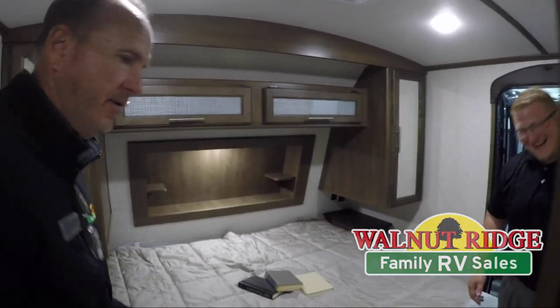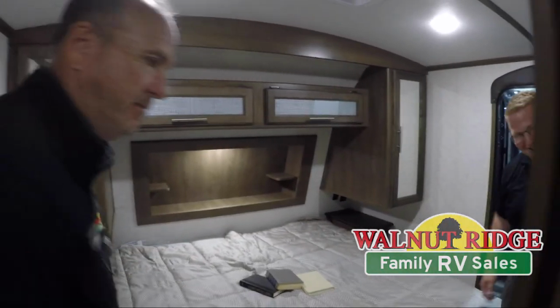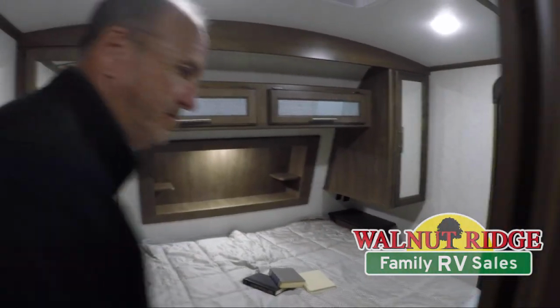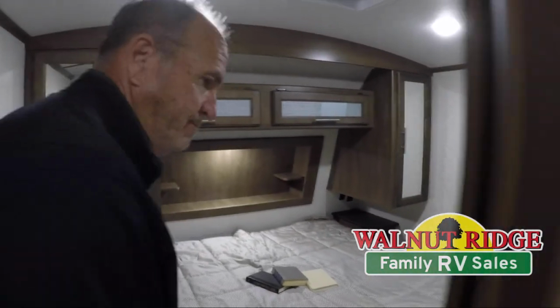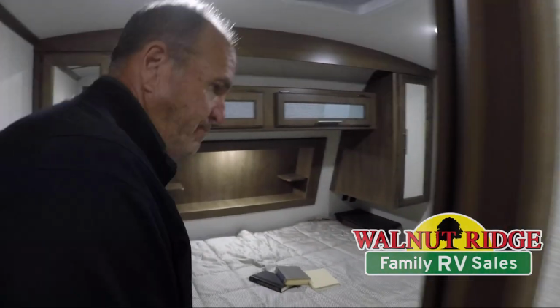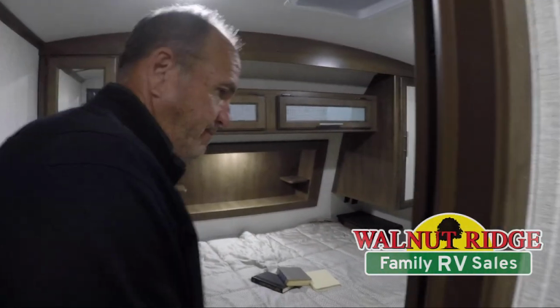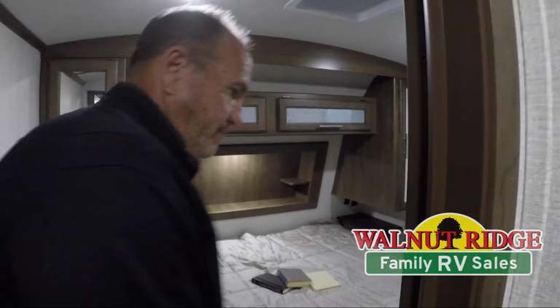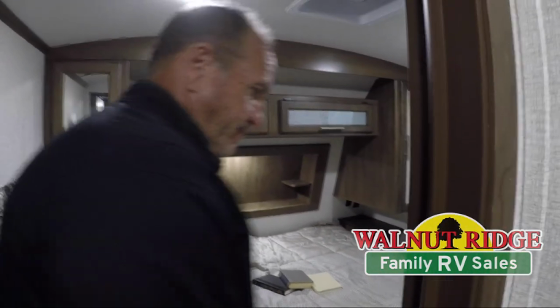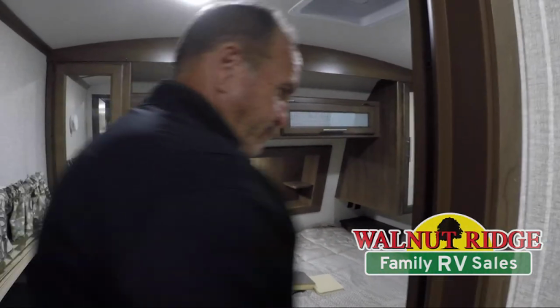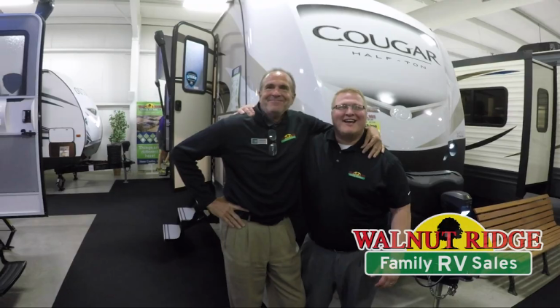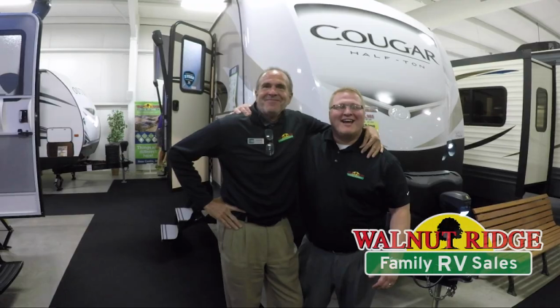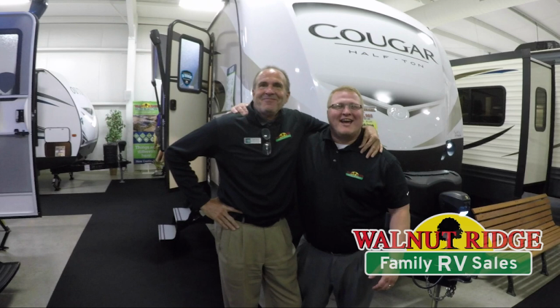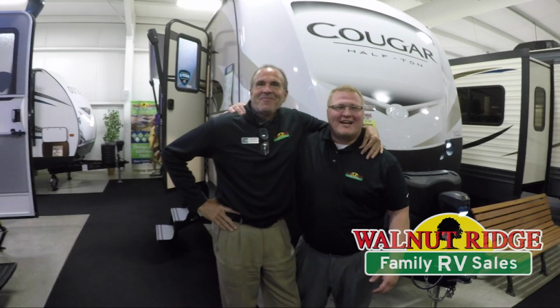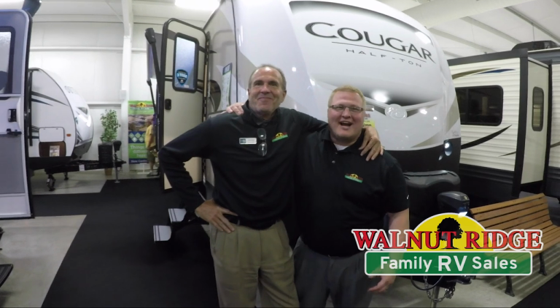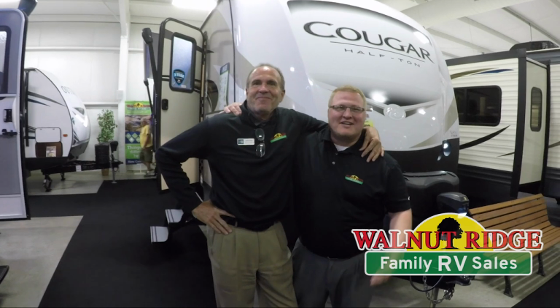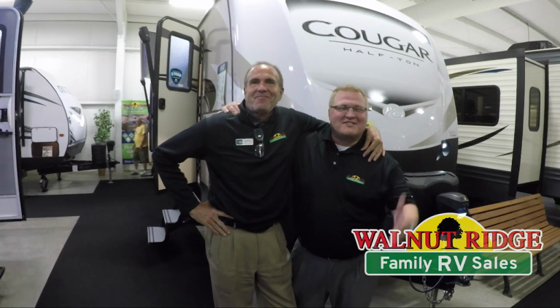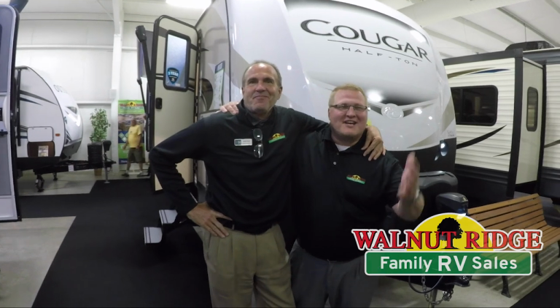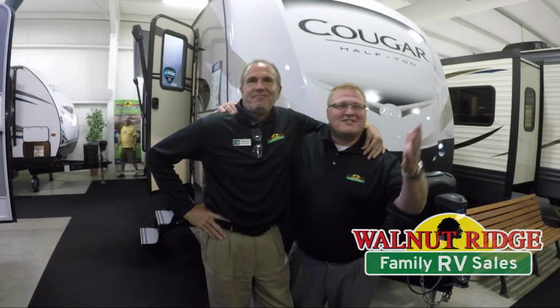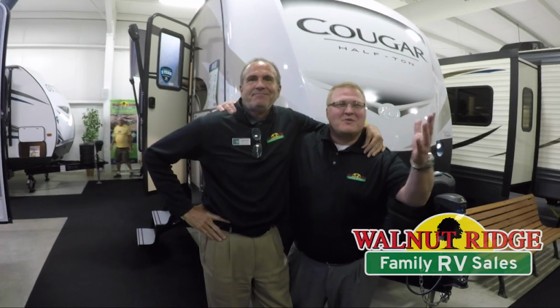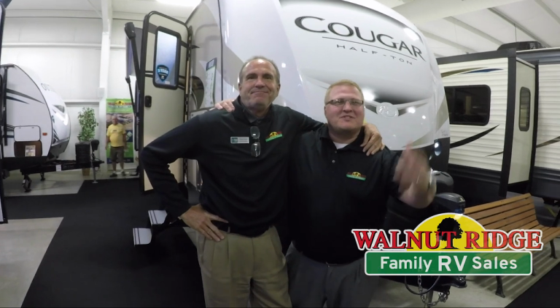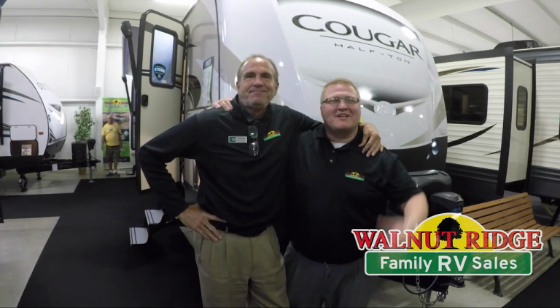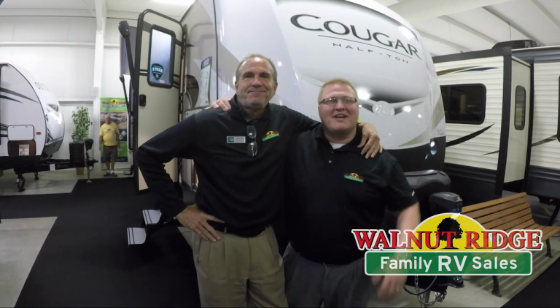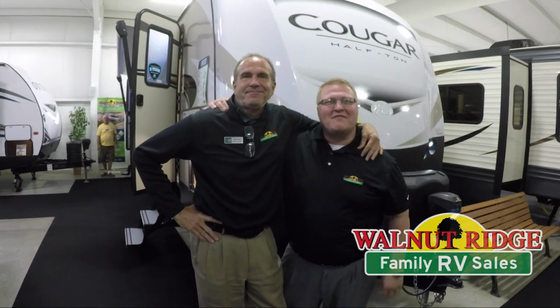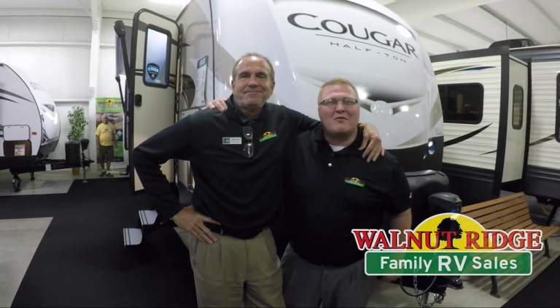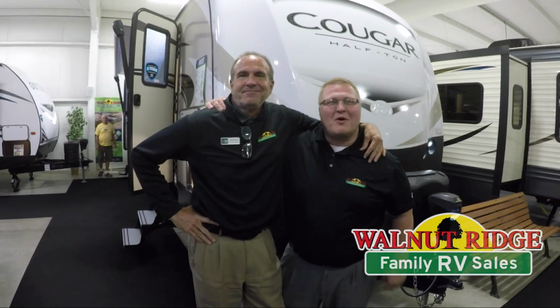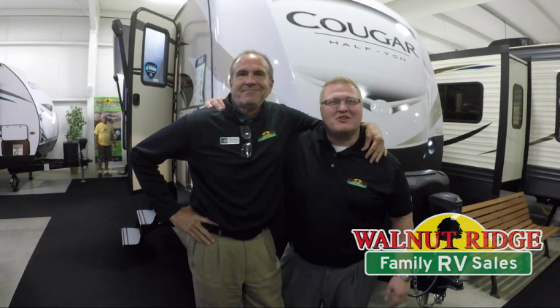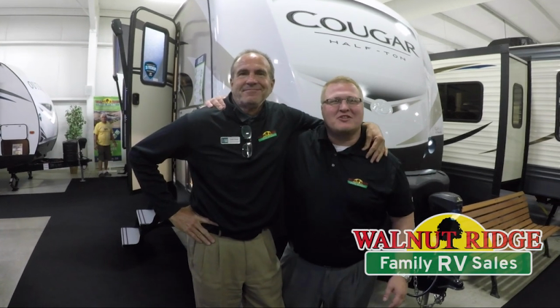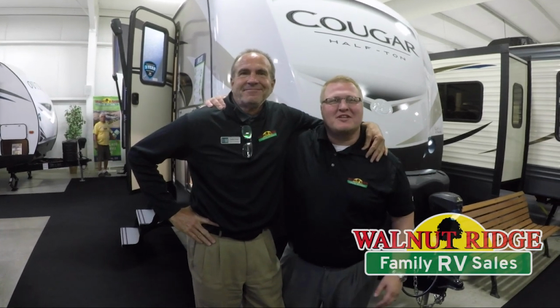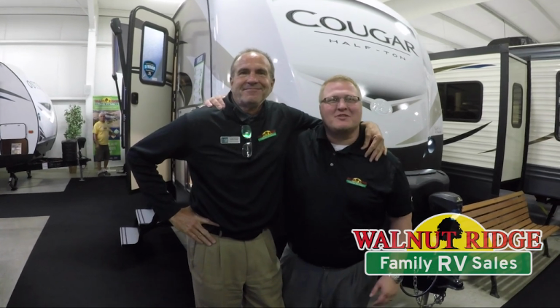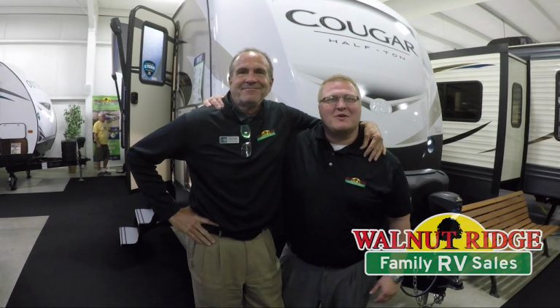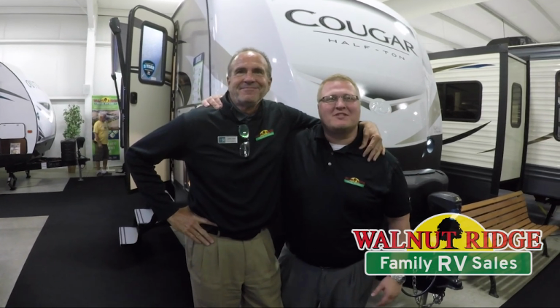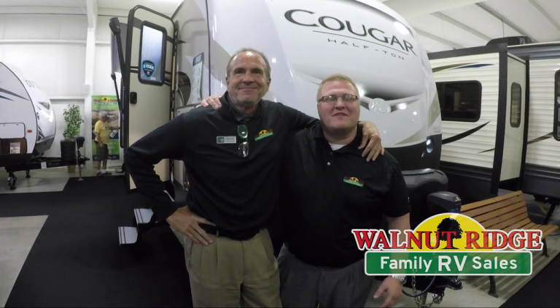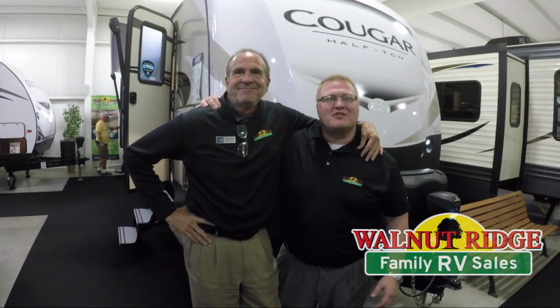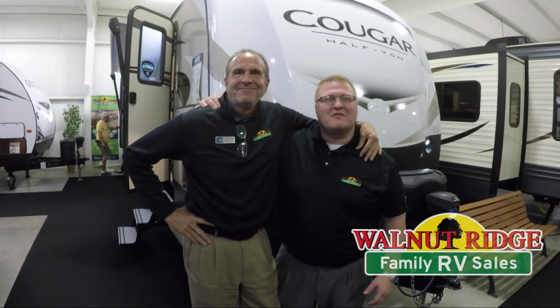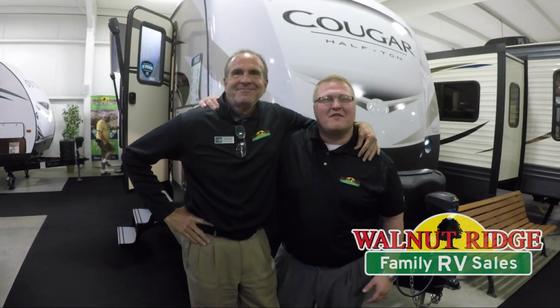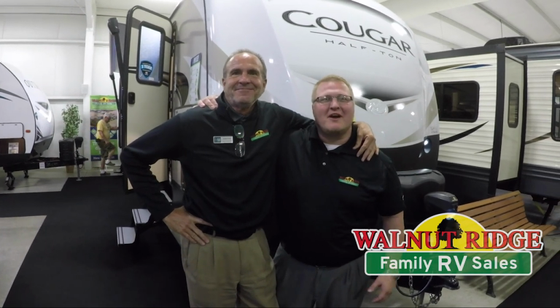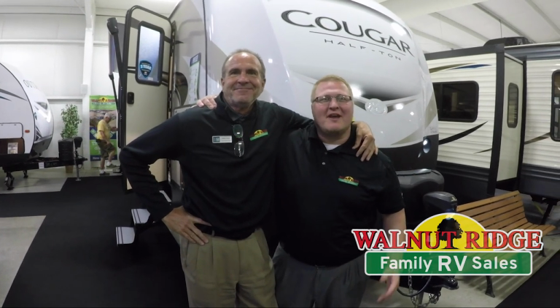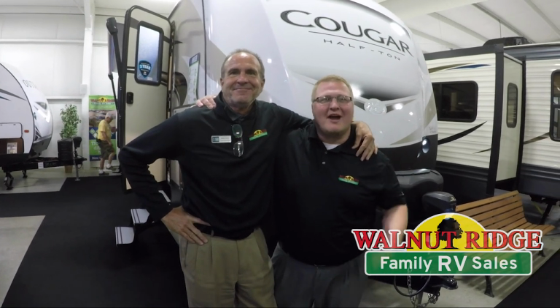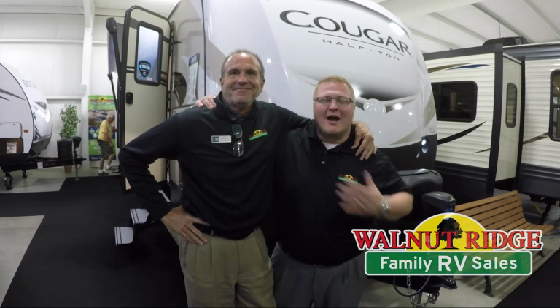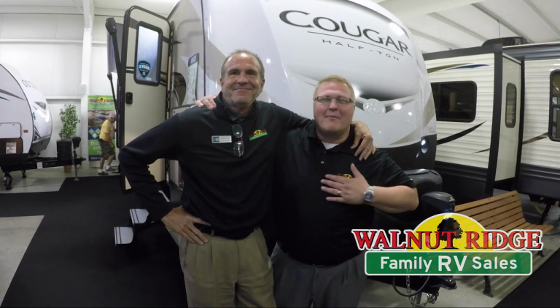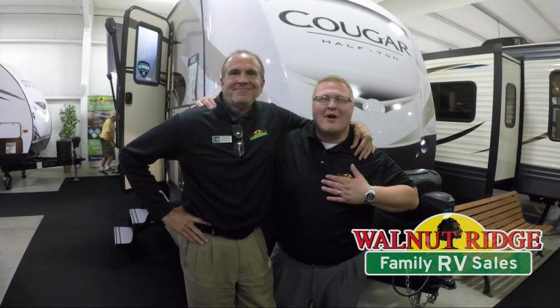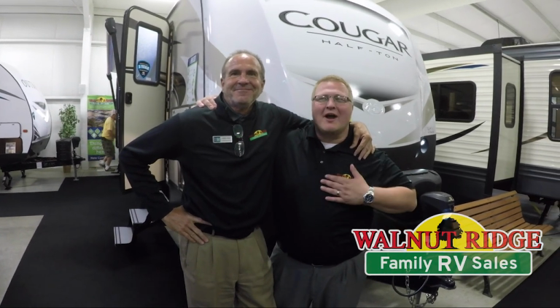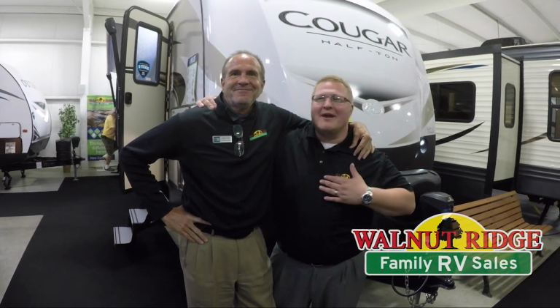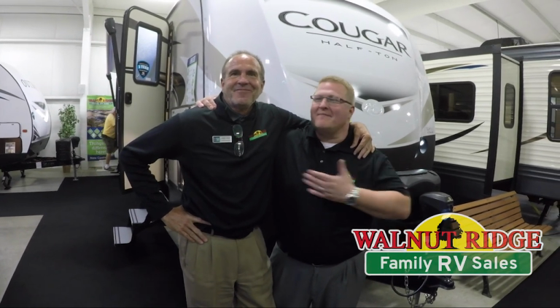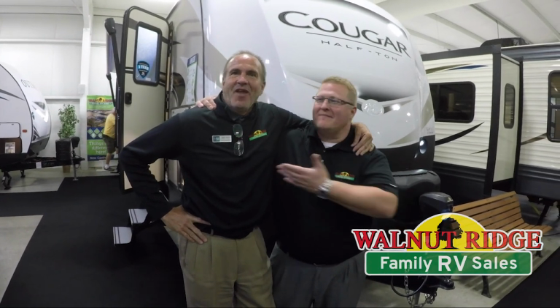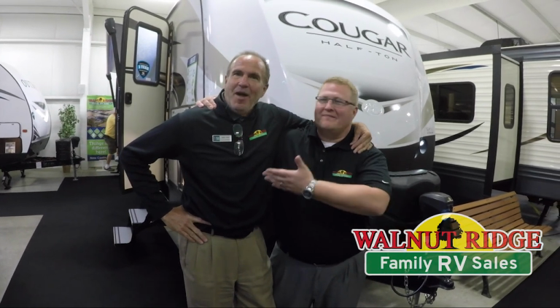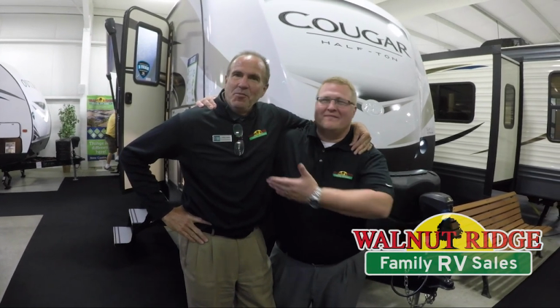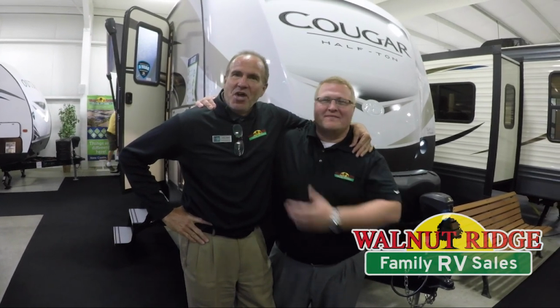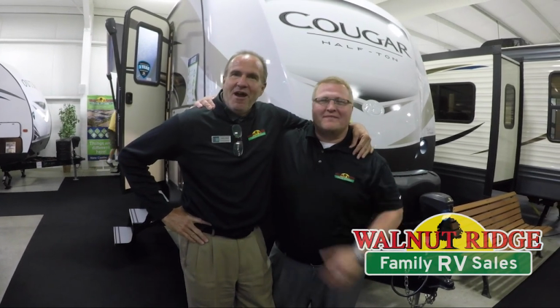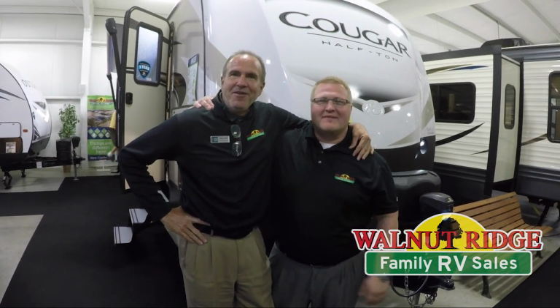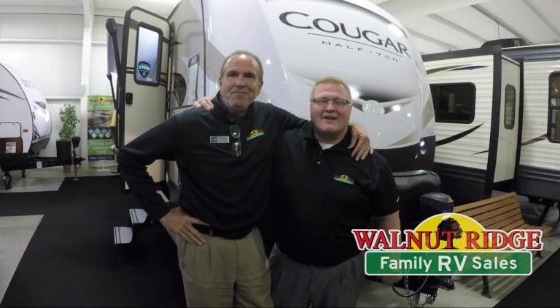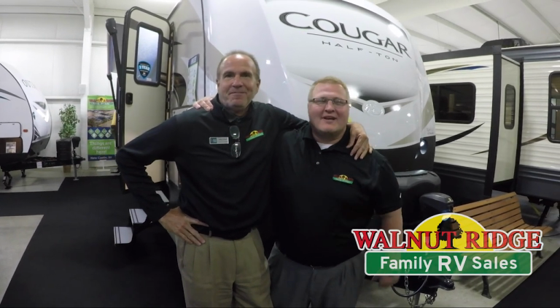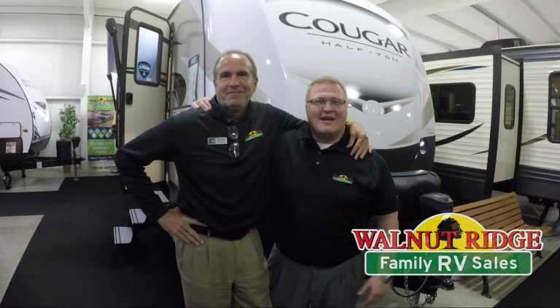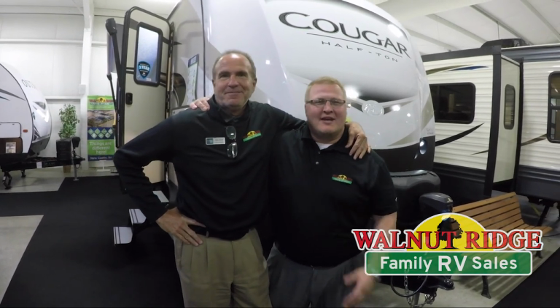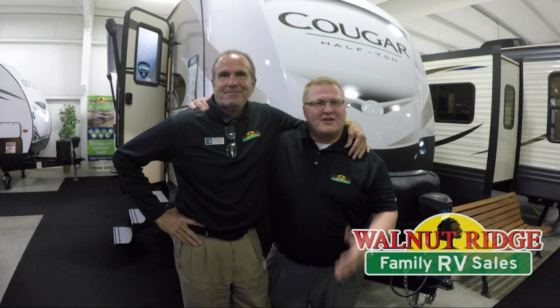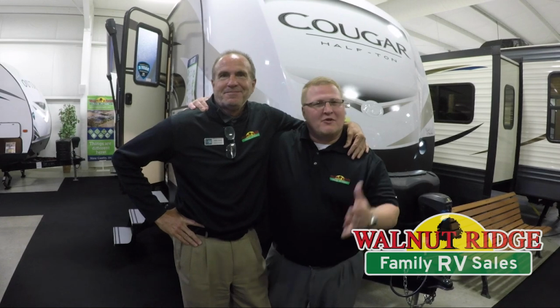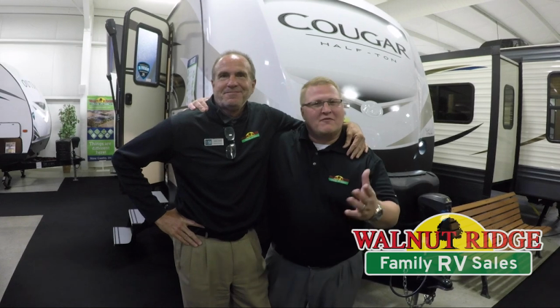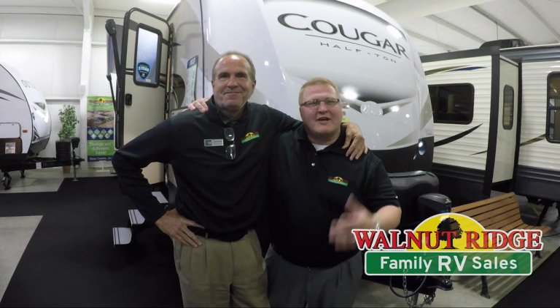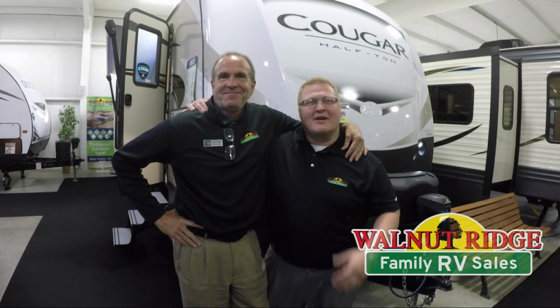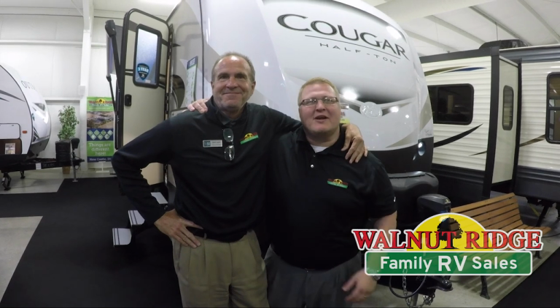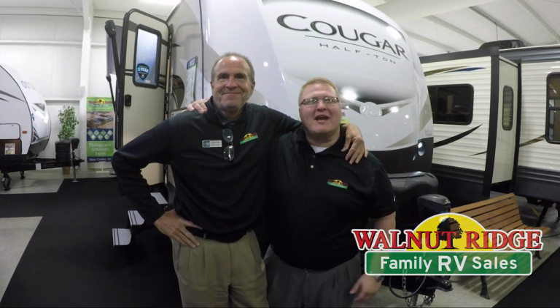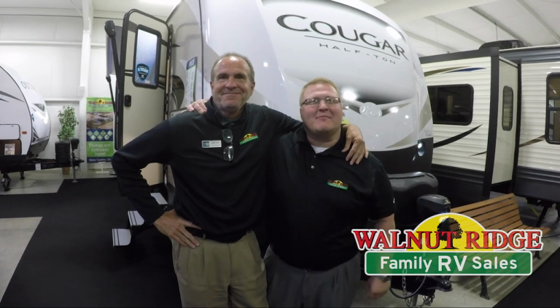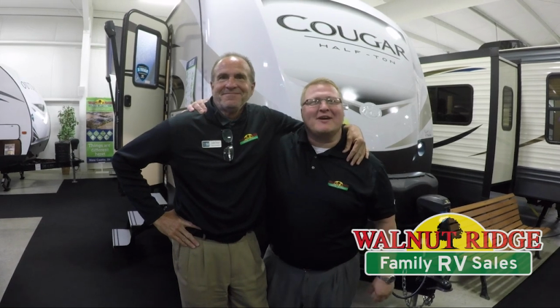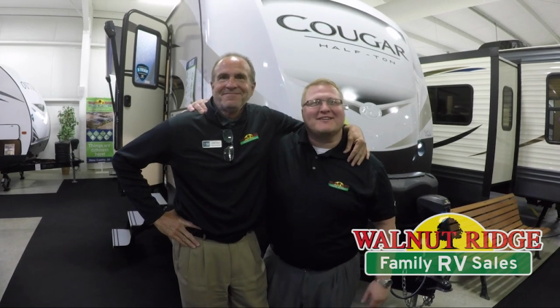Hey guys, thanks once again for watching this week's Feature Friday. I'm Ryan, I'm John — and don't forget your cake mix!